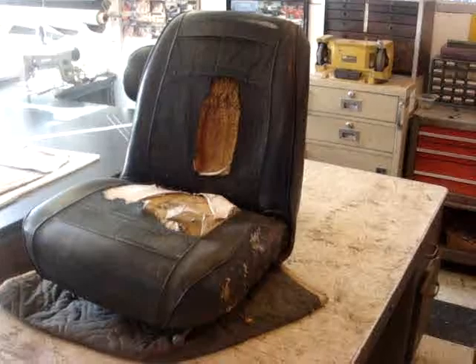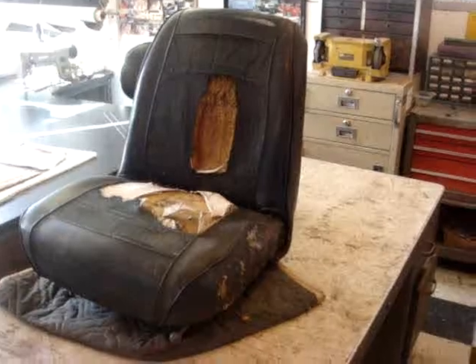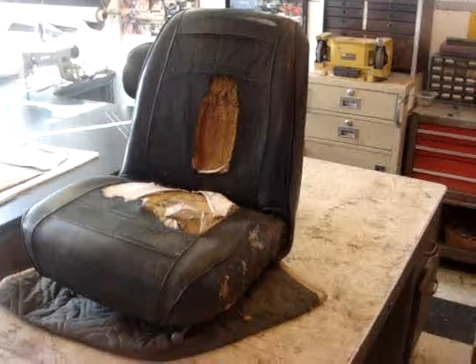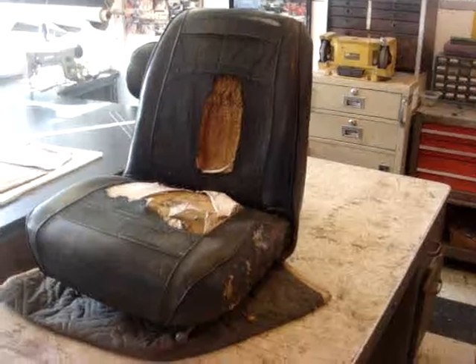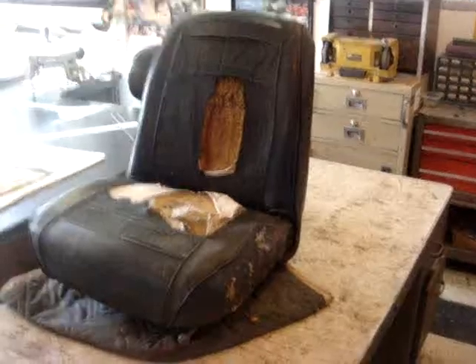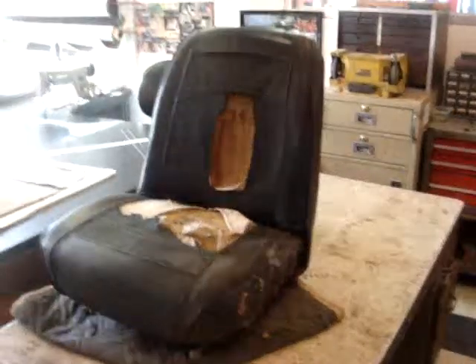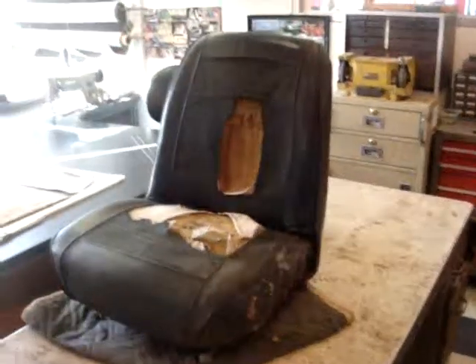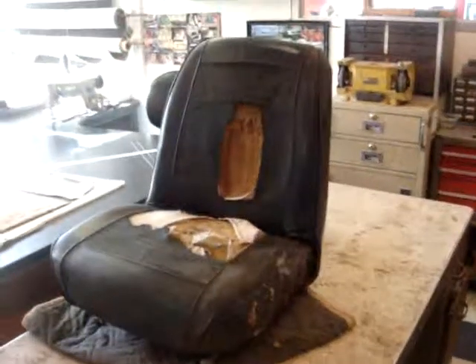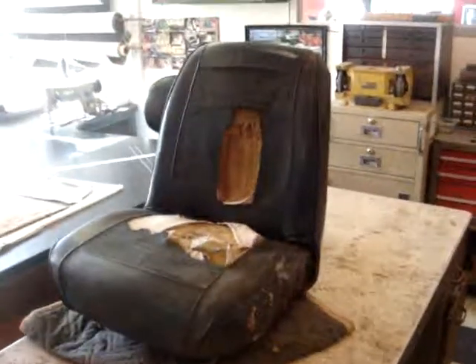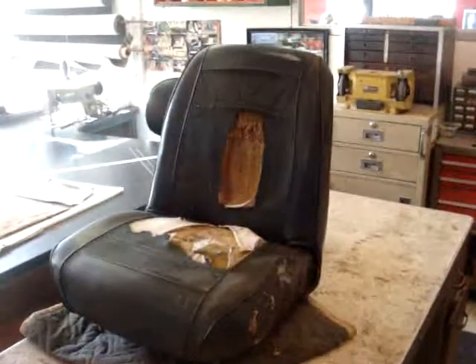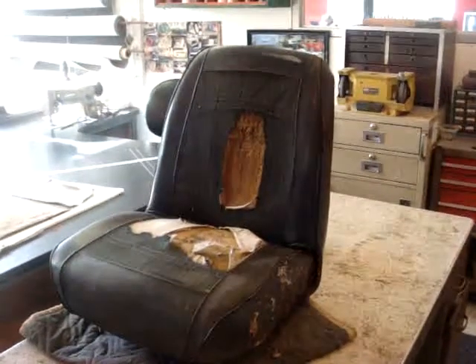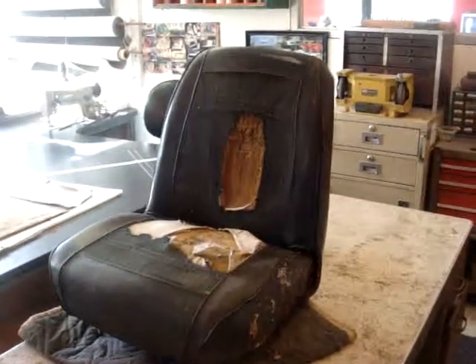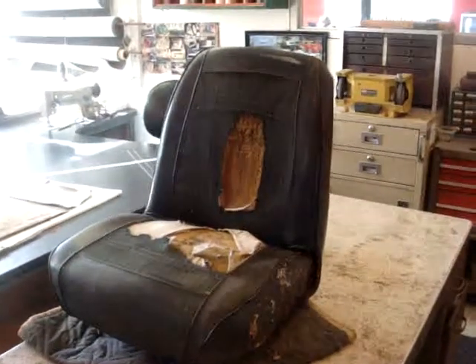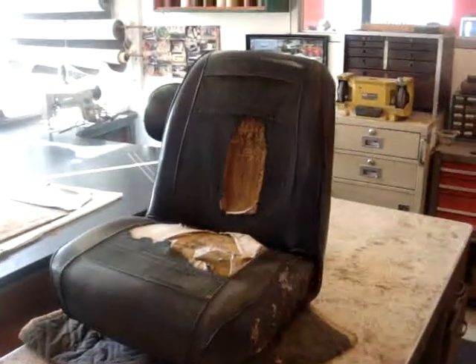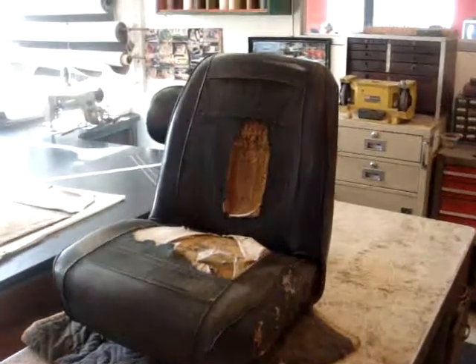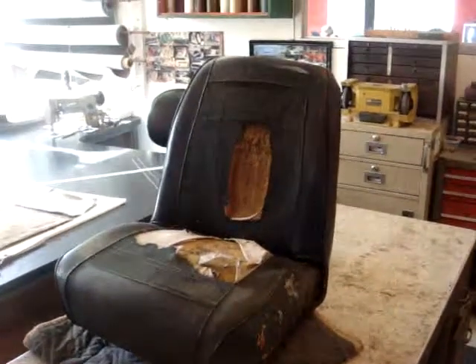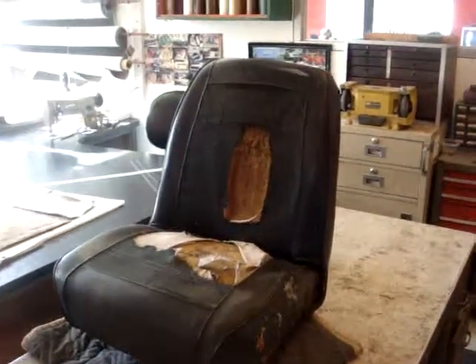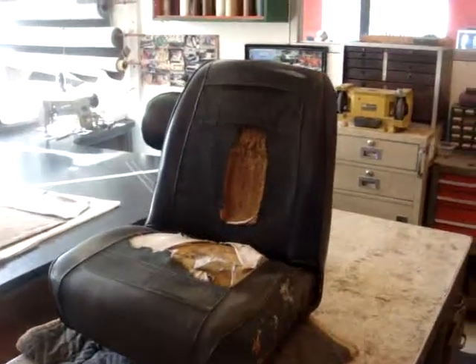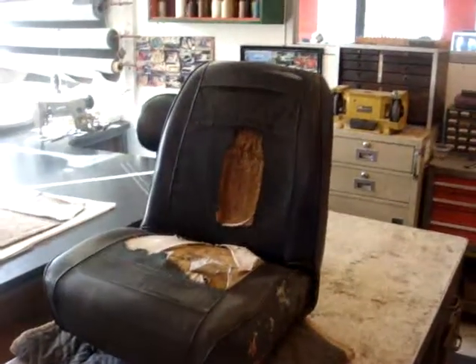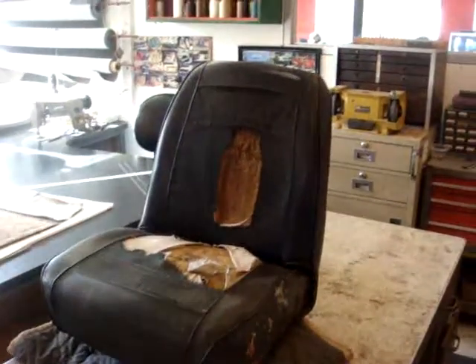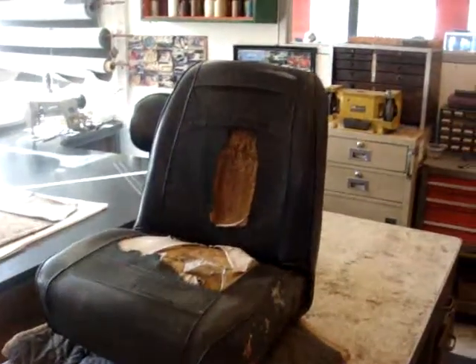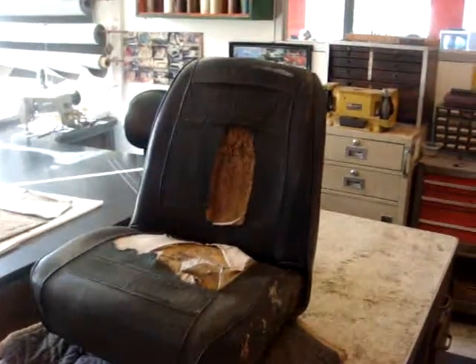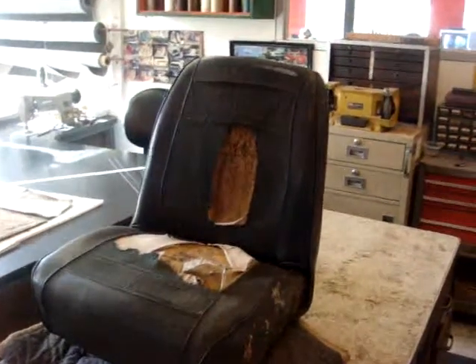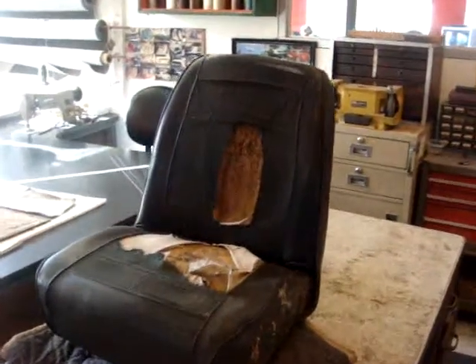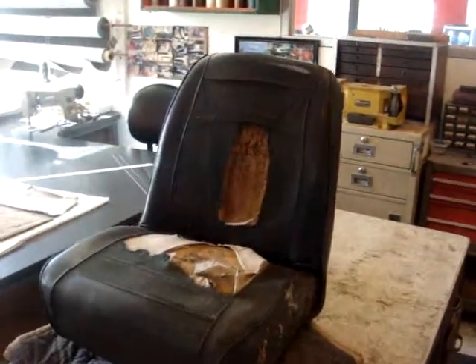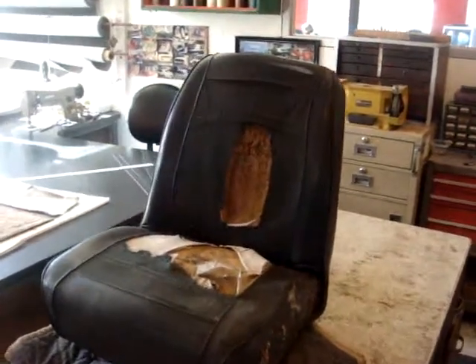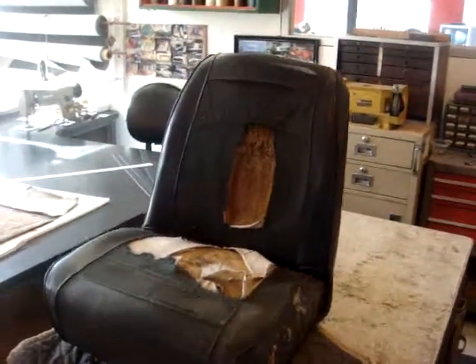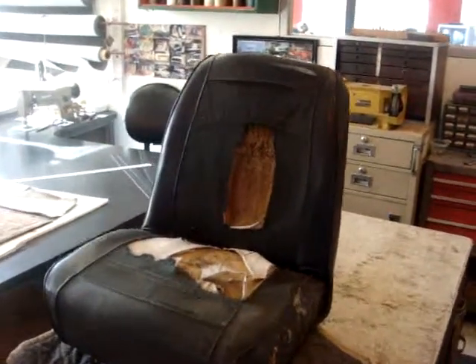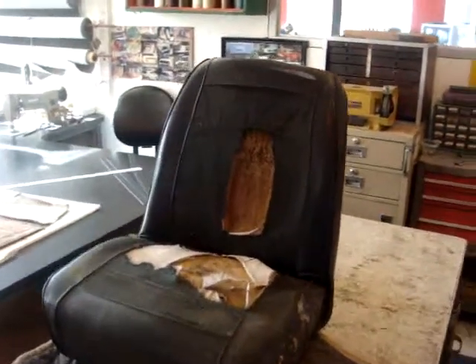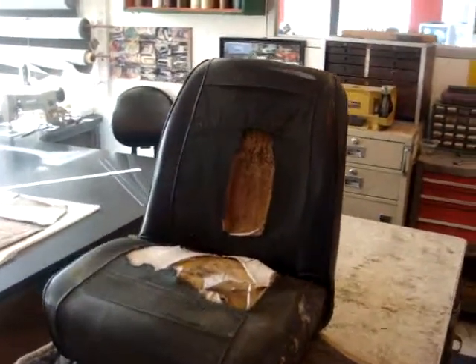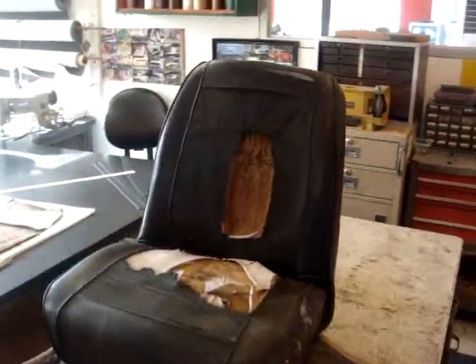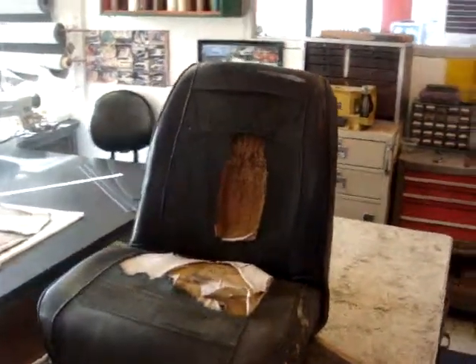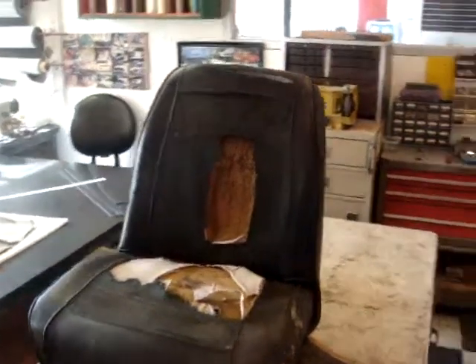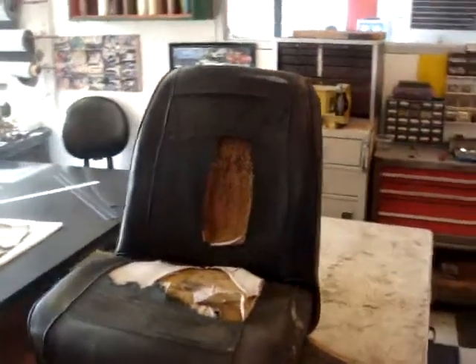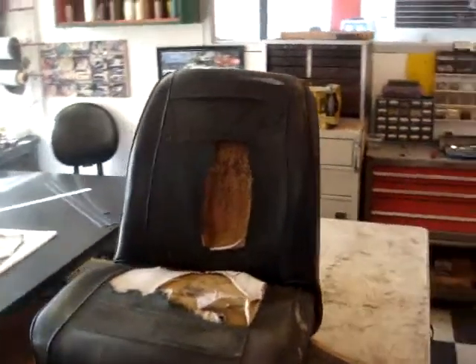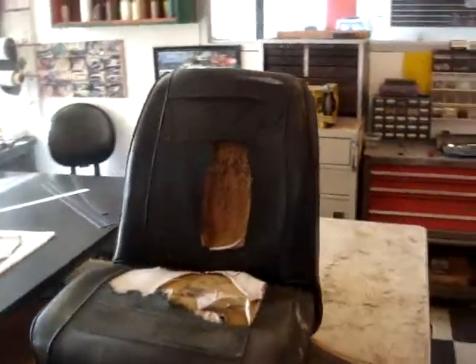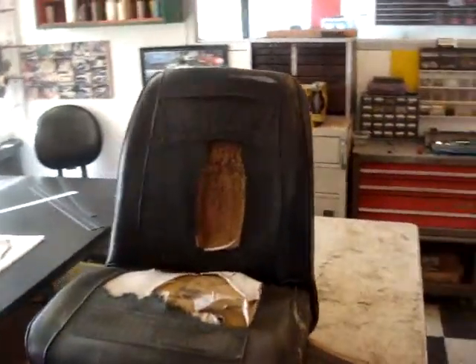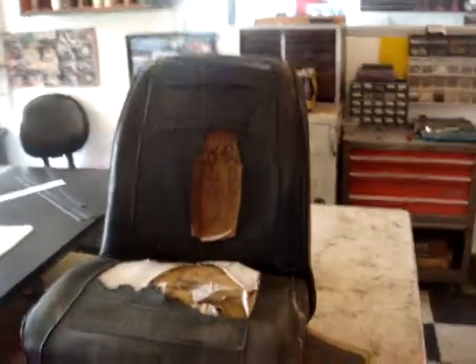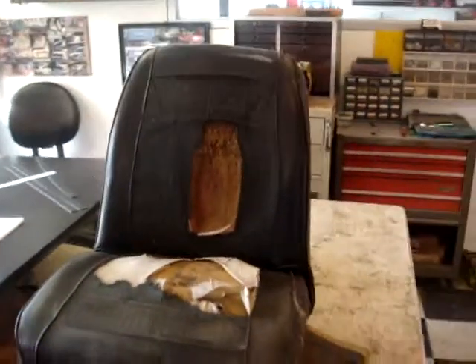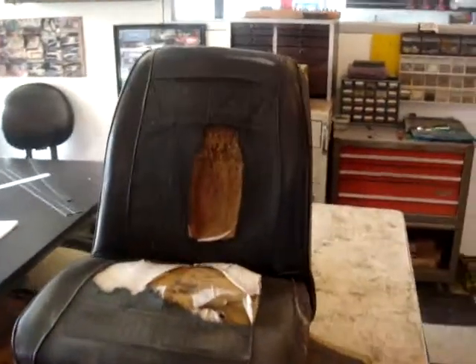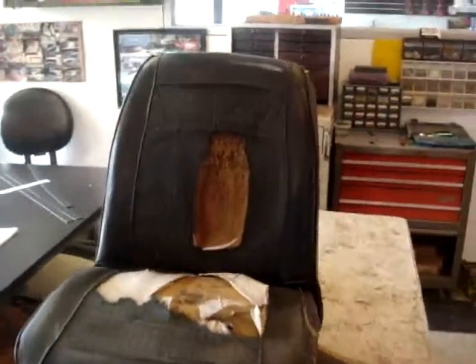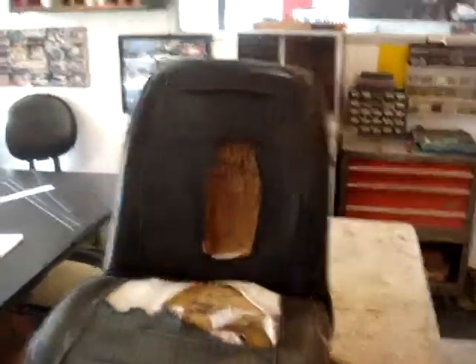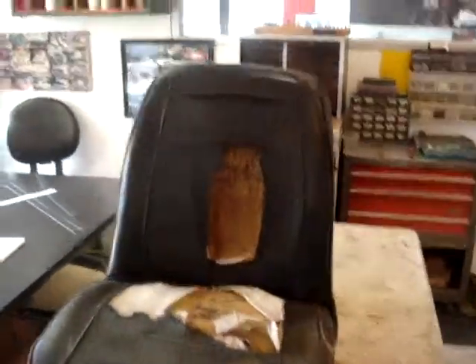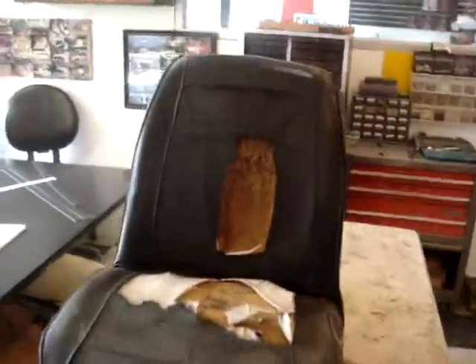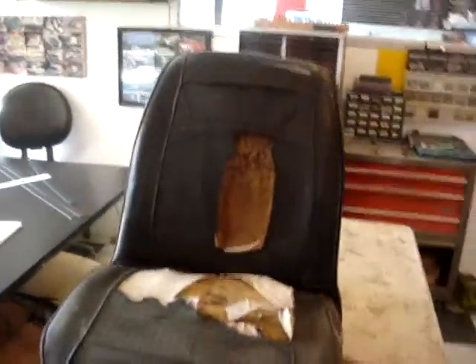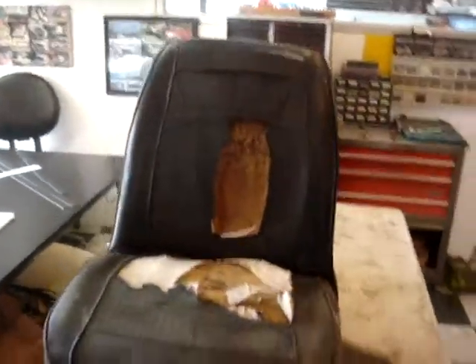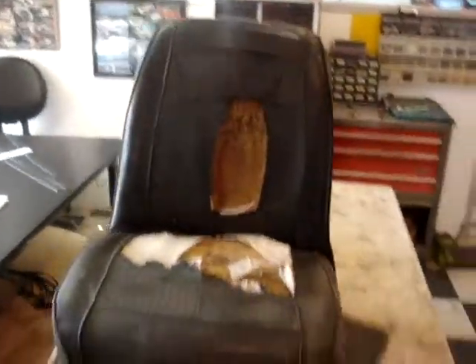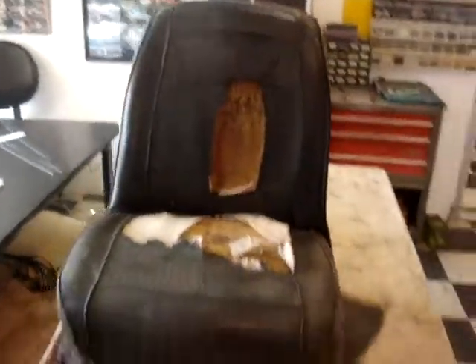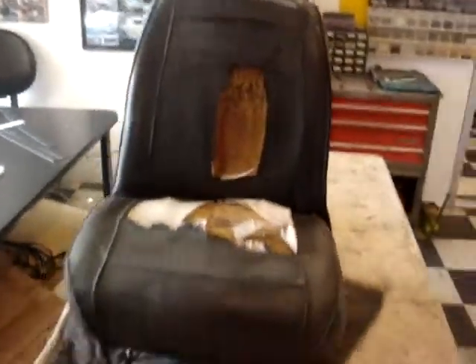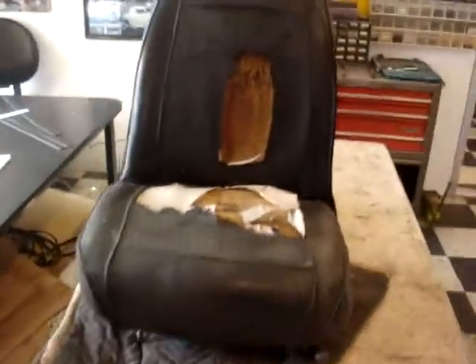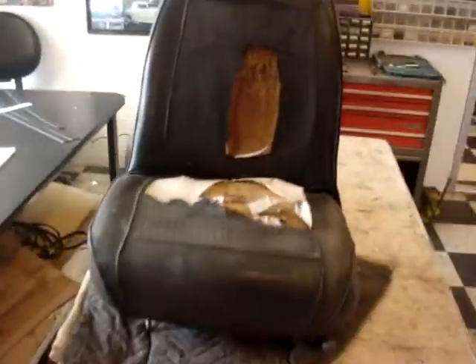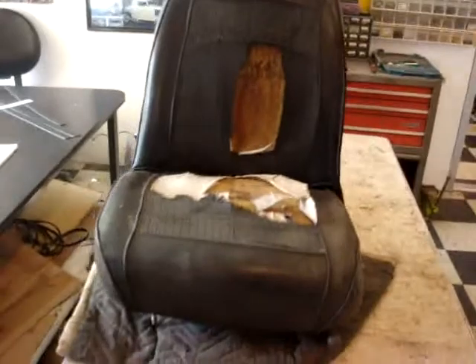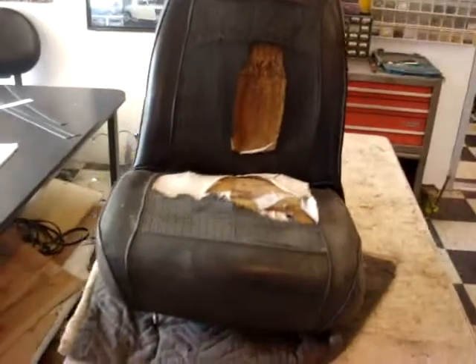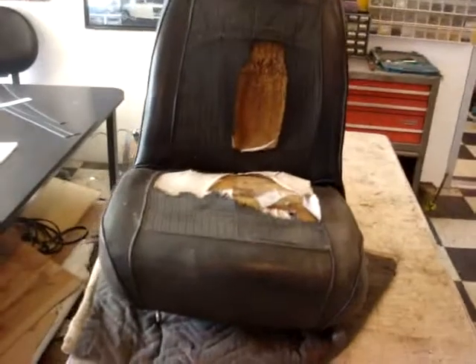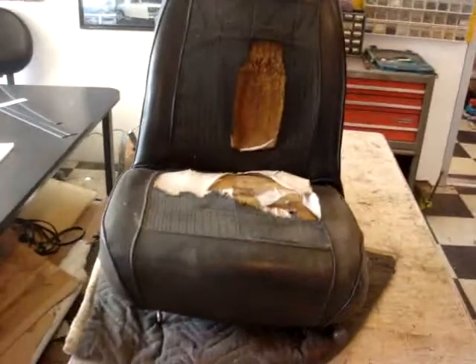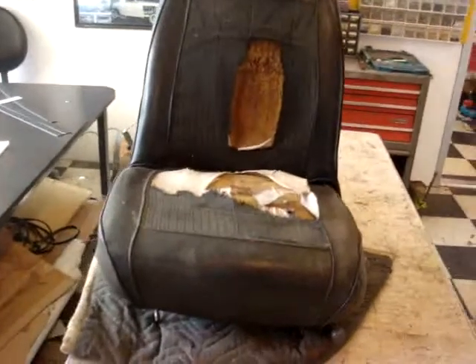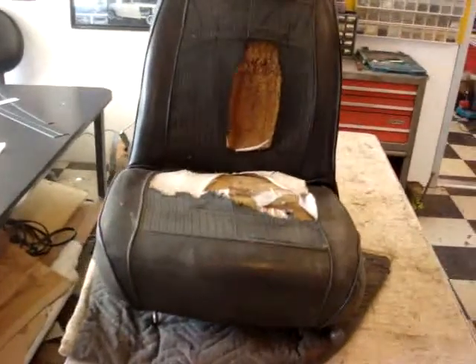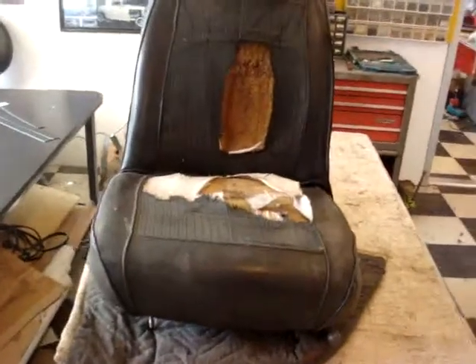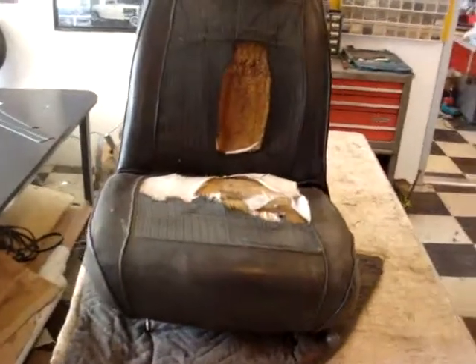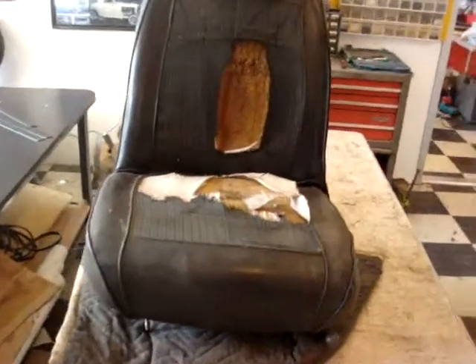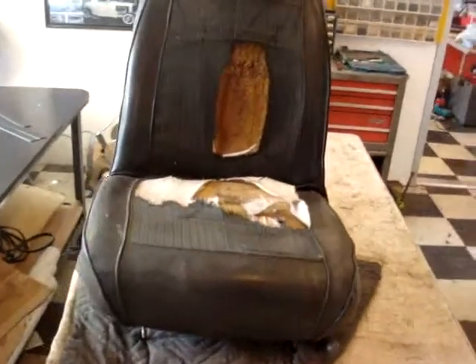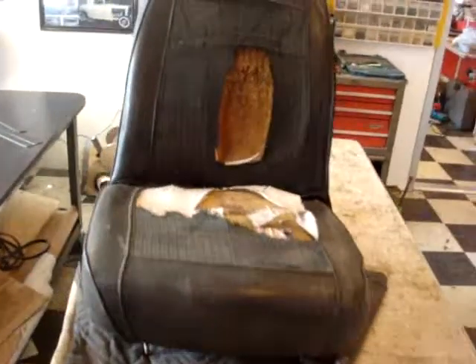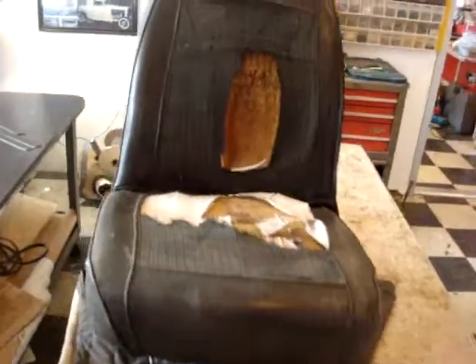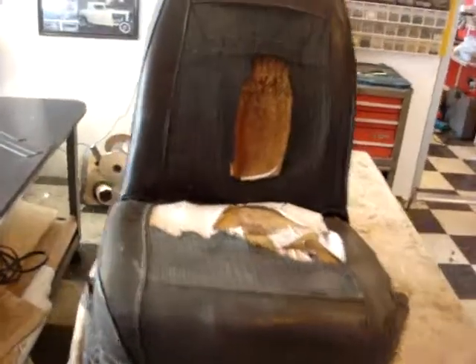This is the international seat before. Pretty messed up.